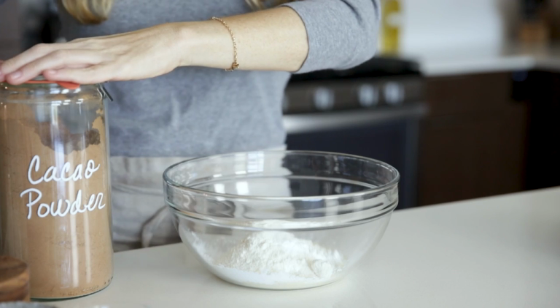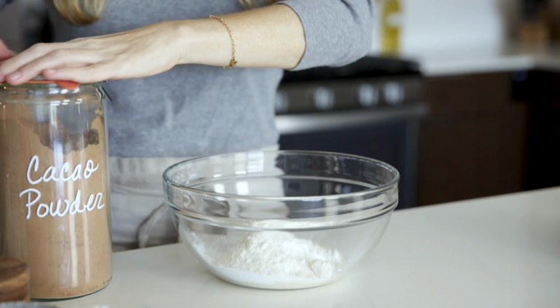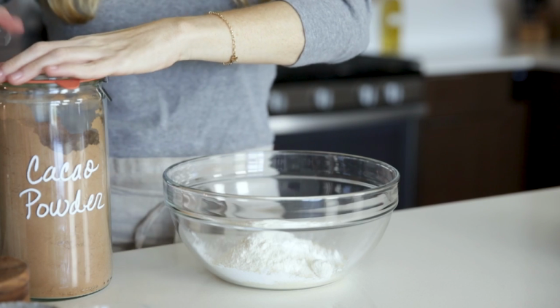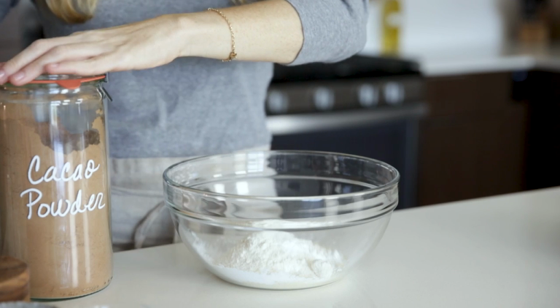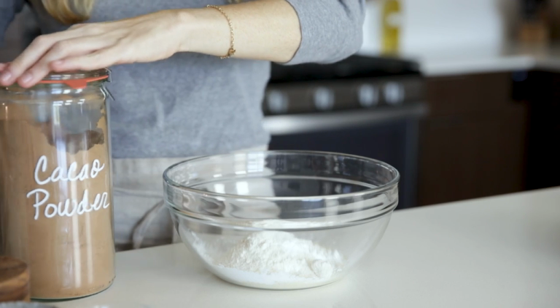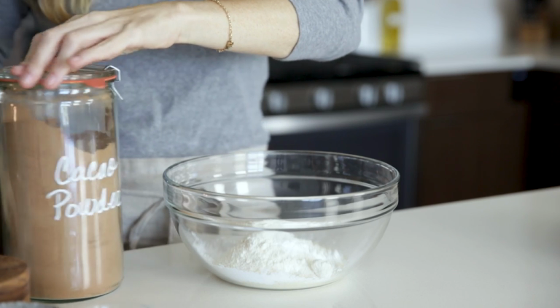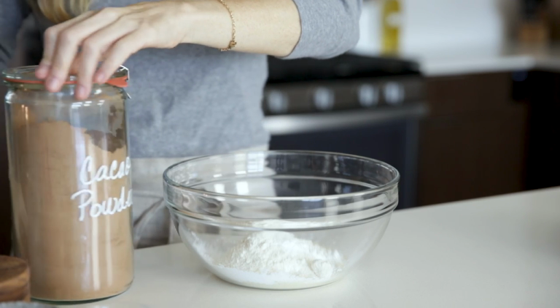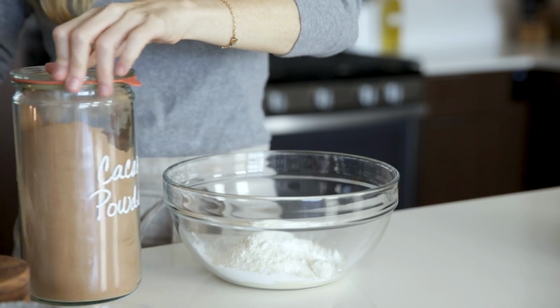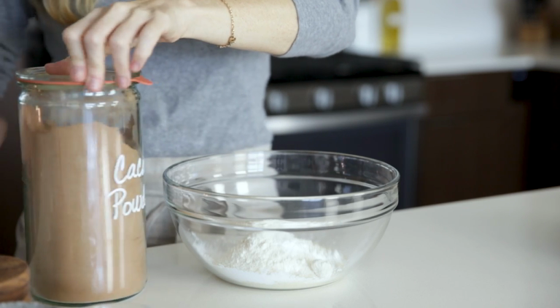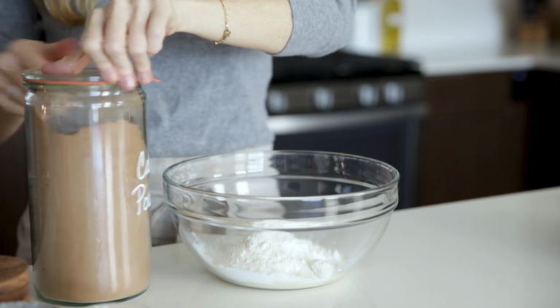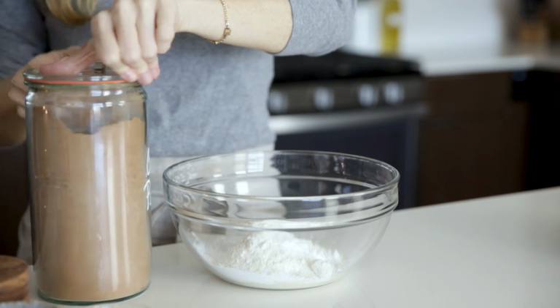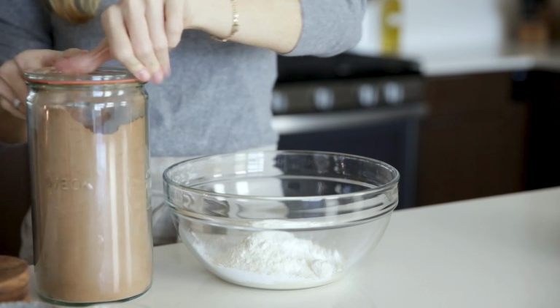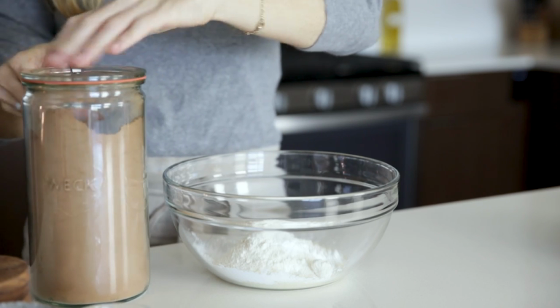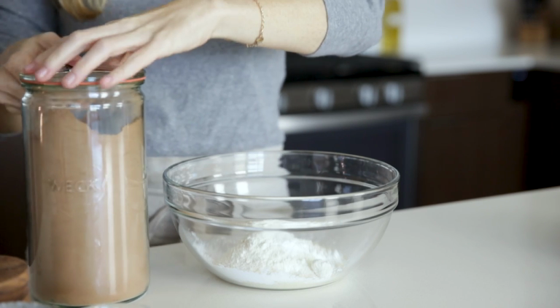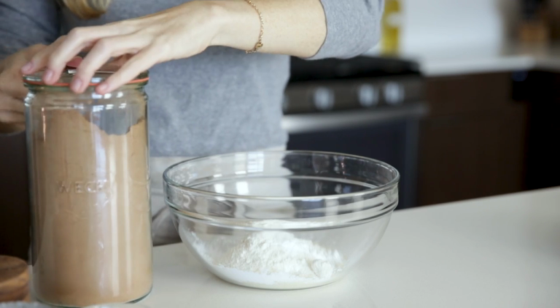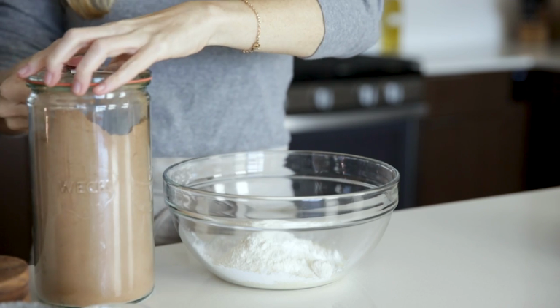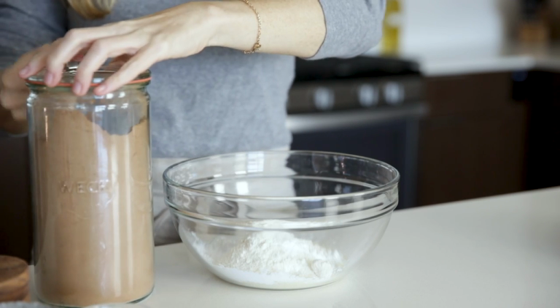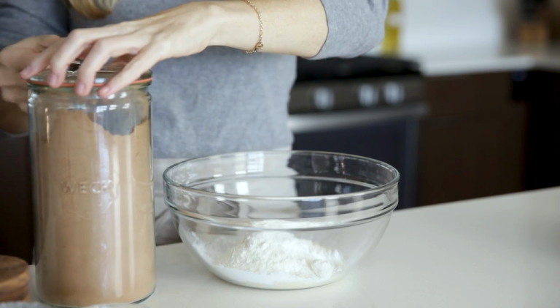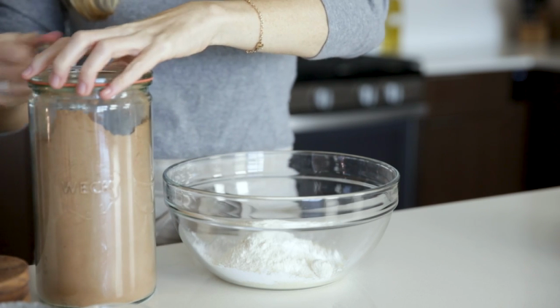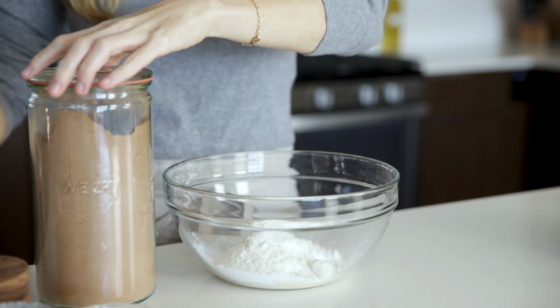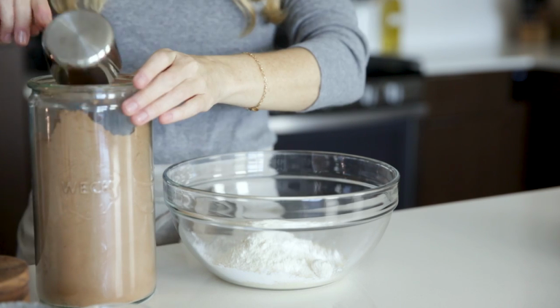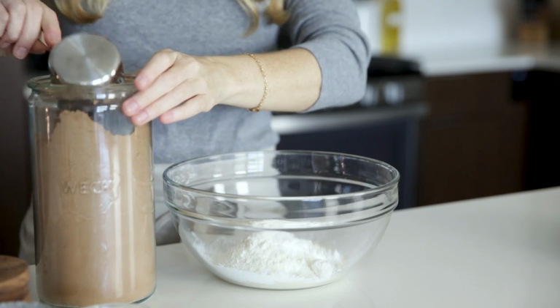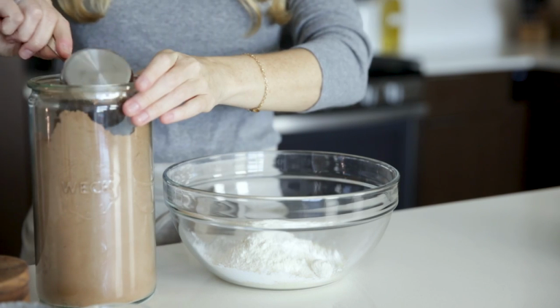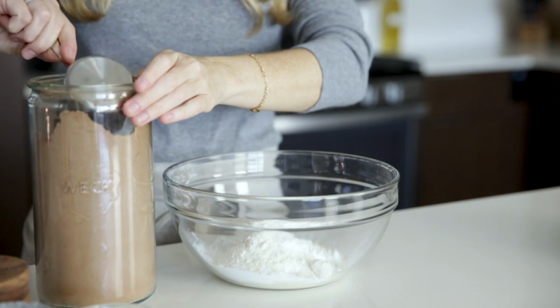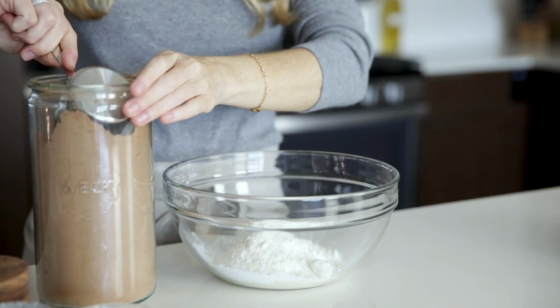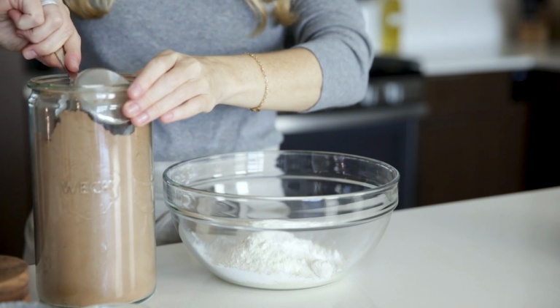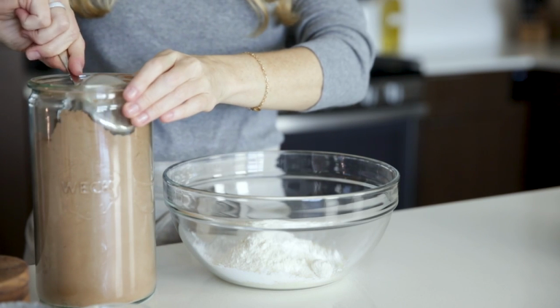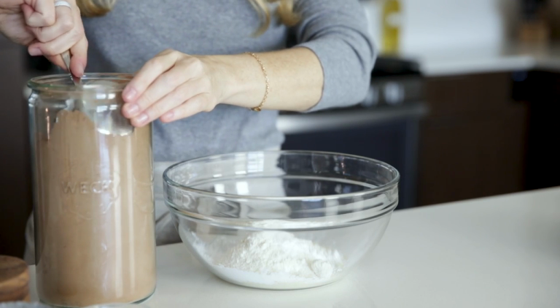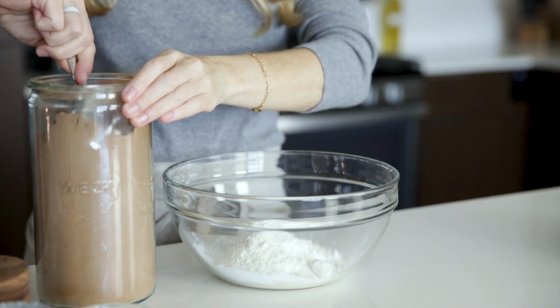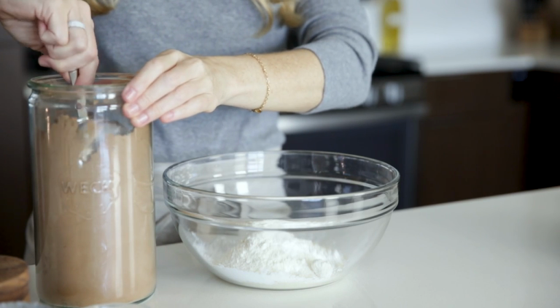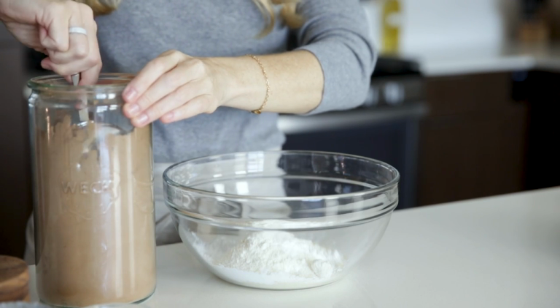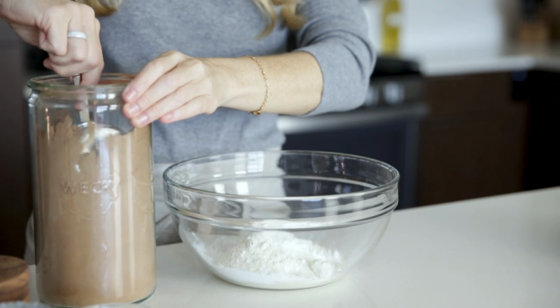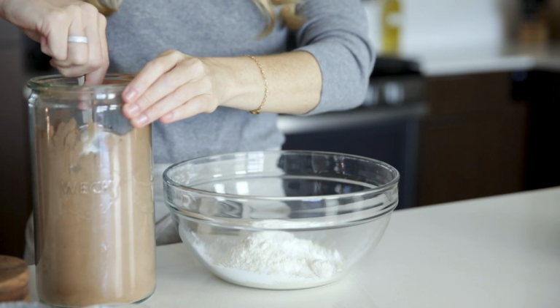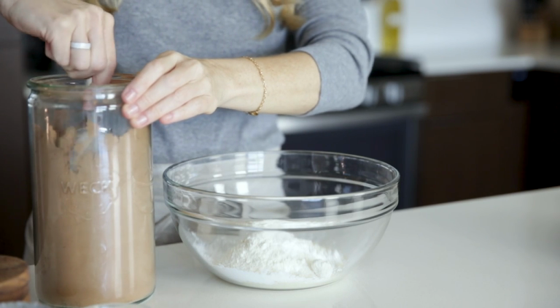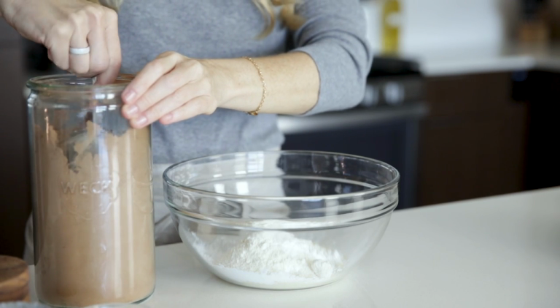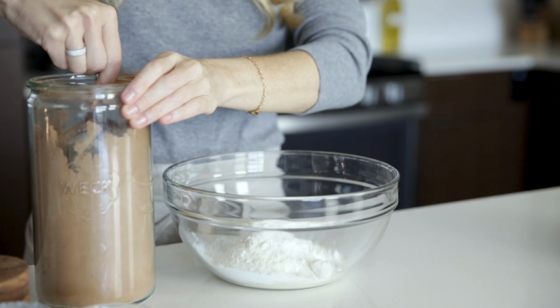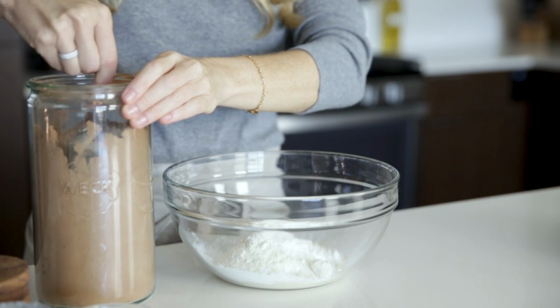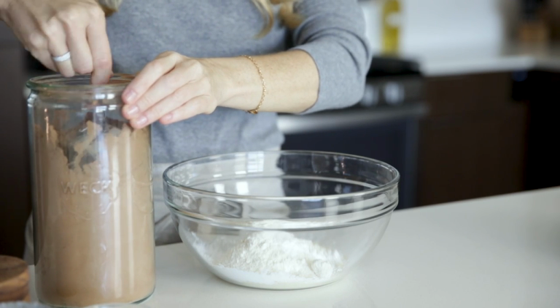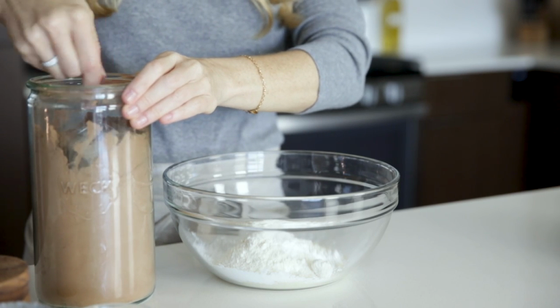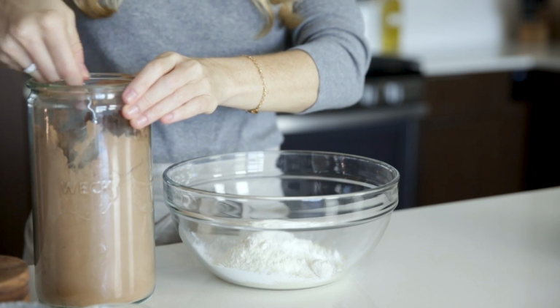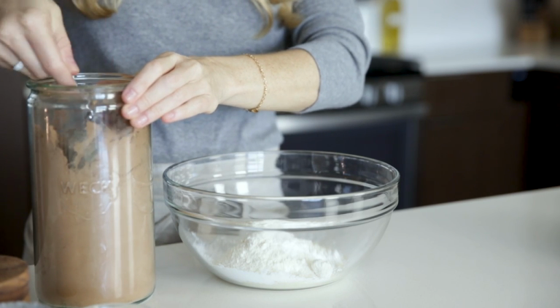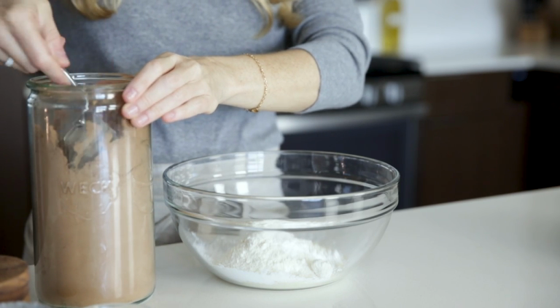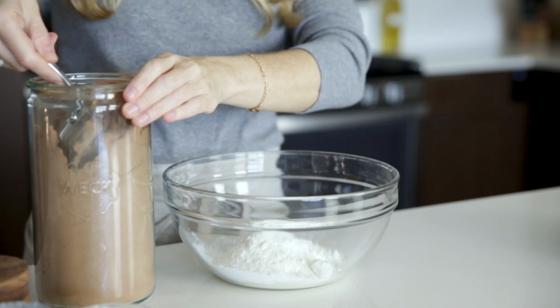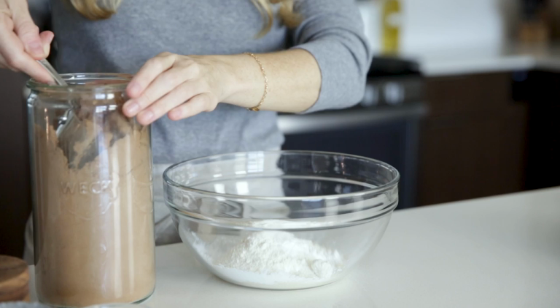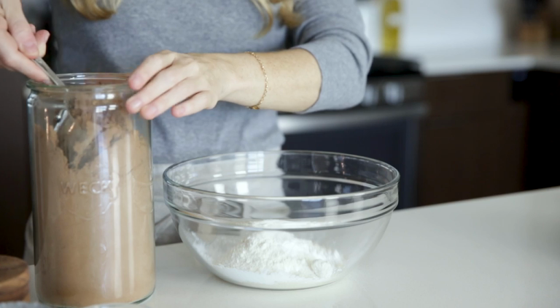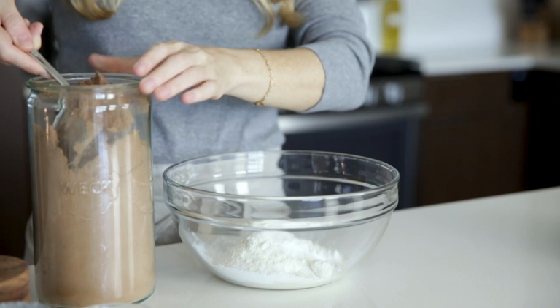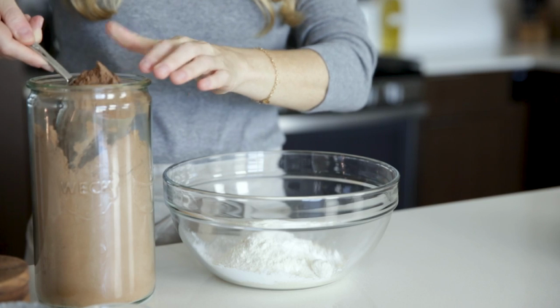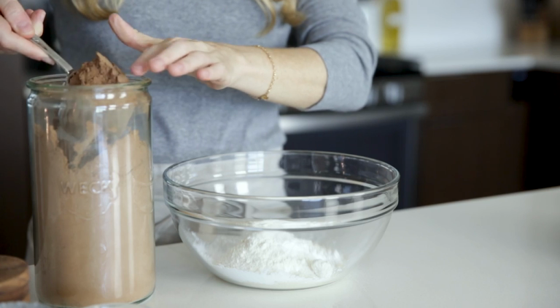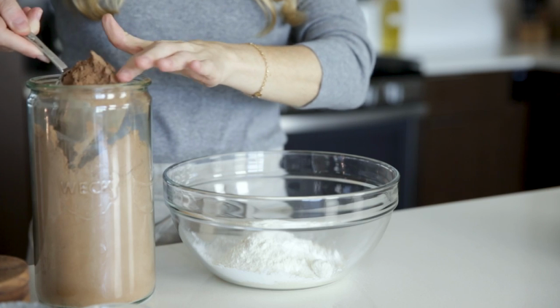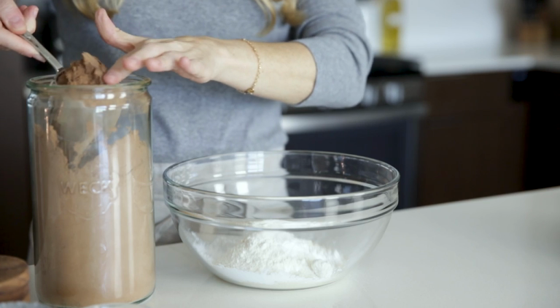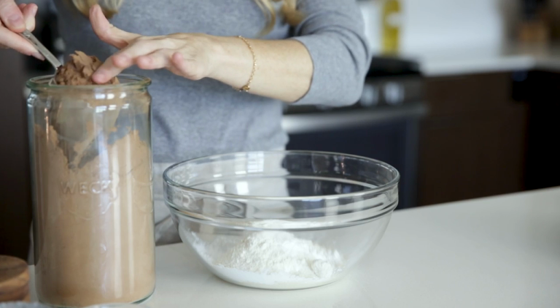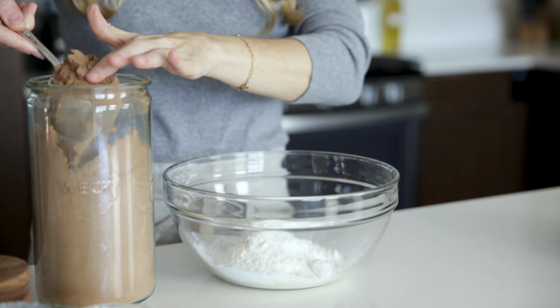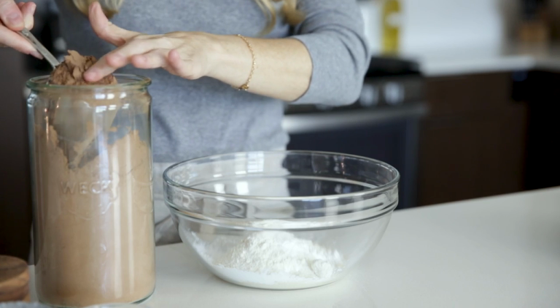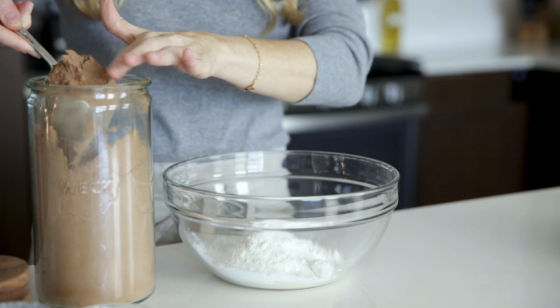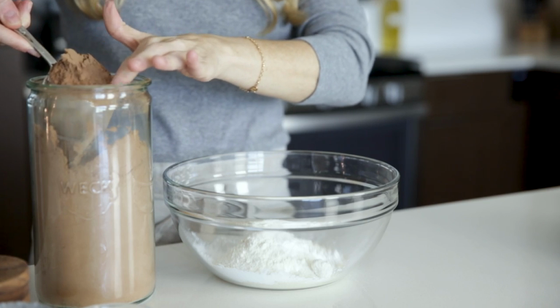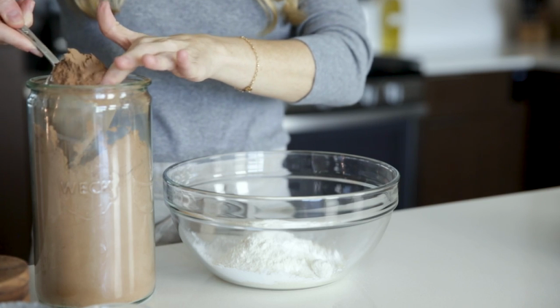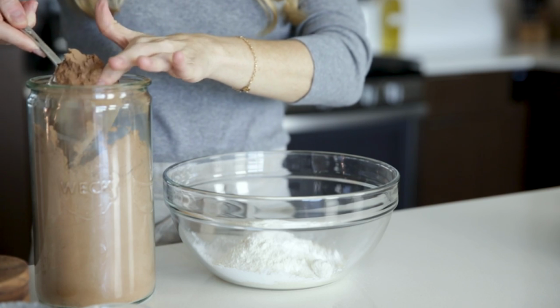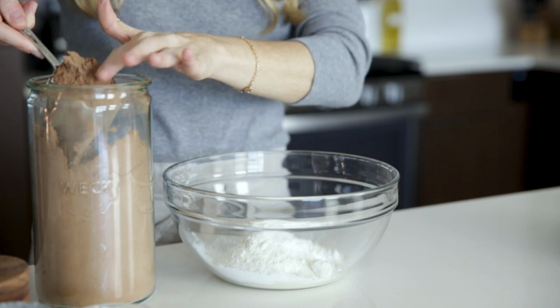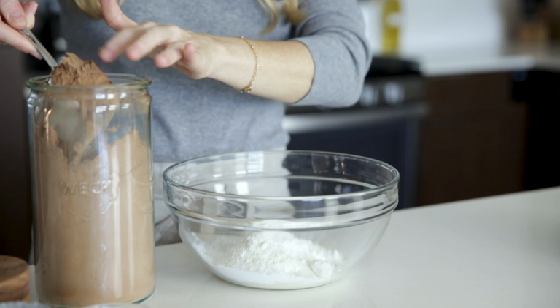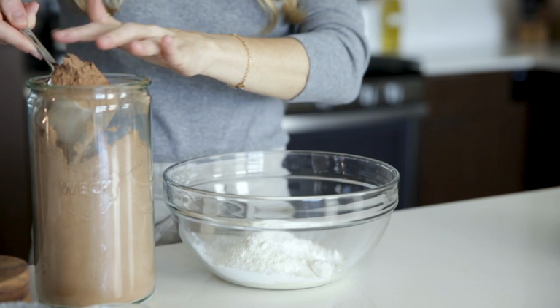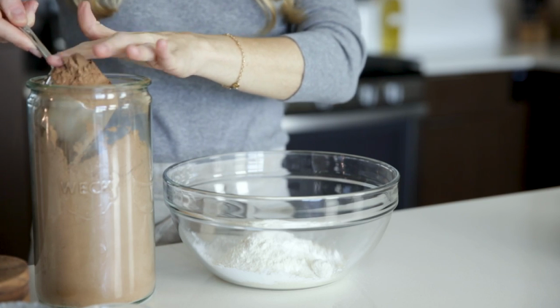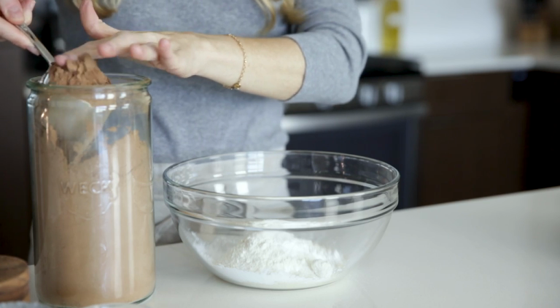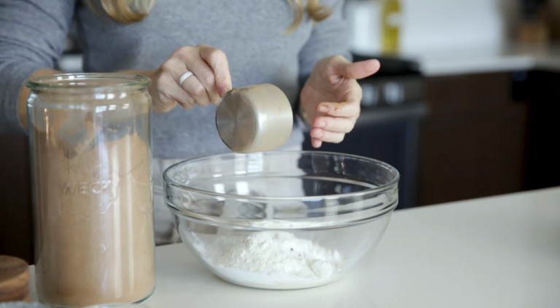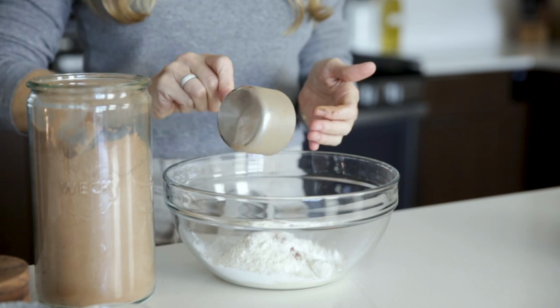To make these waffles chocolatey, which of course is the important part, we'll also add a half a cup of raw cacao powder and then whisk everything together.